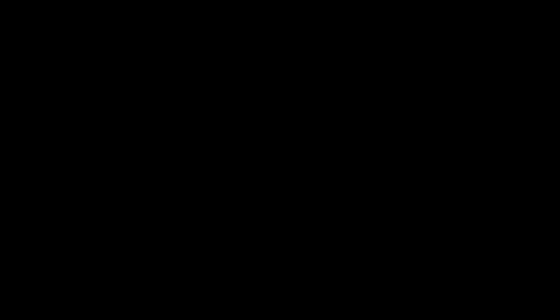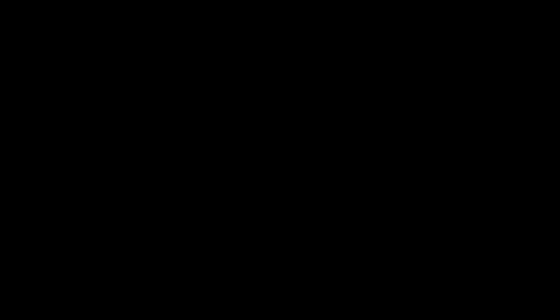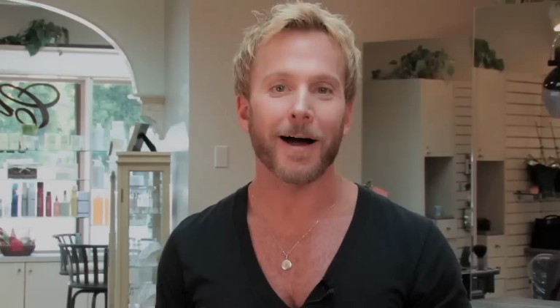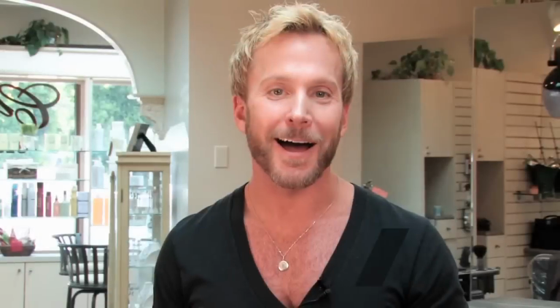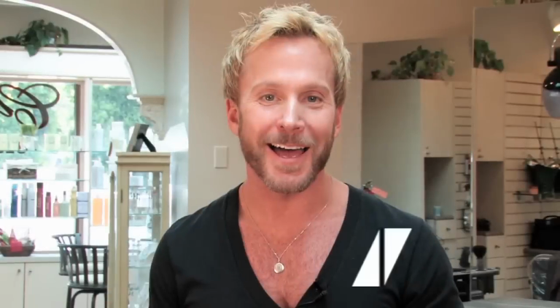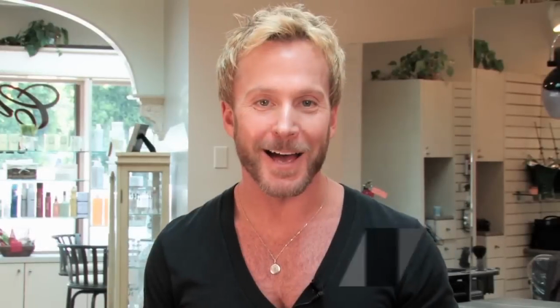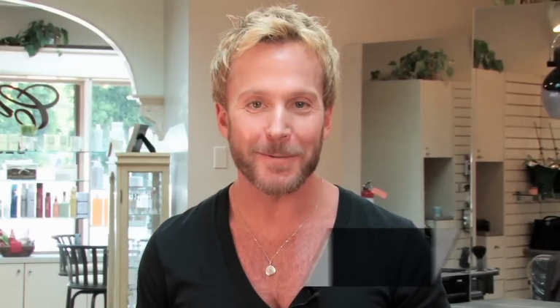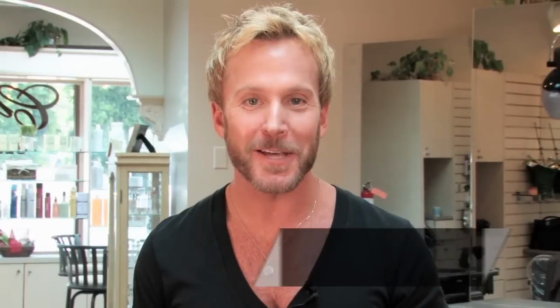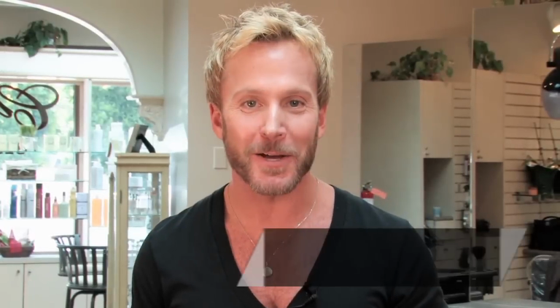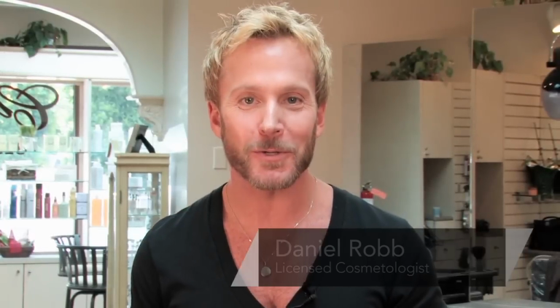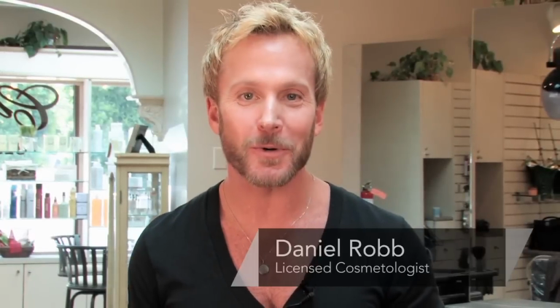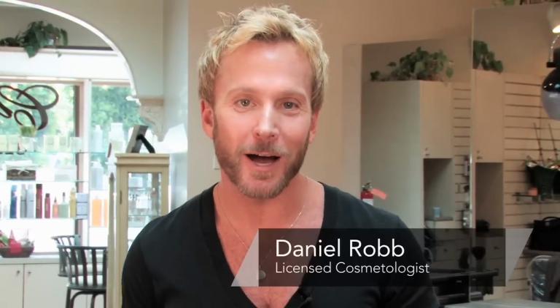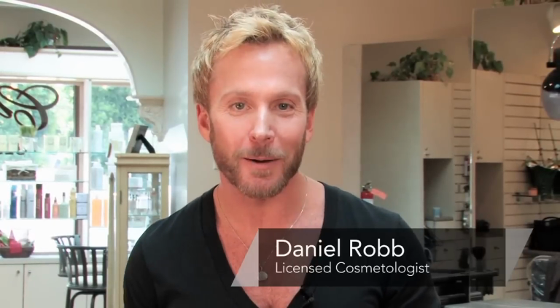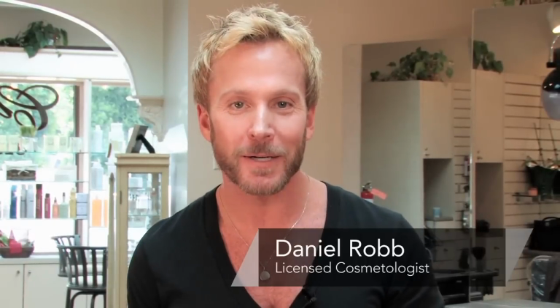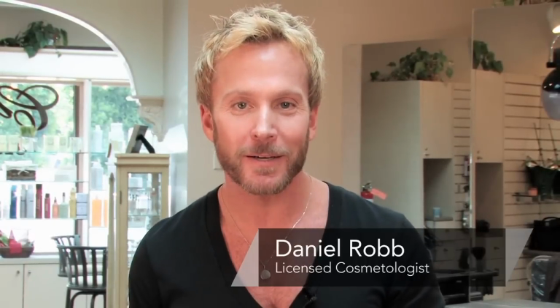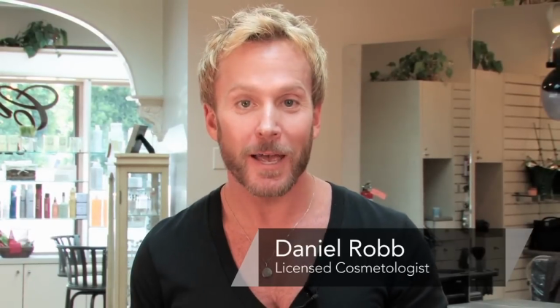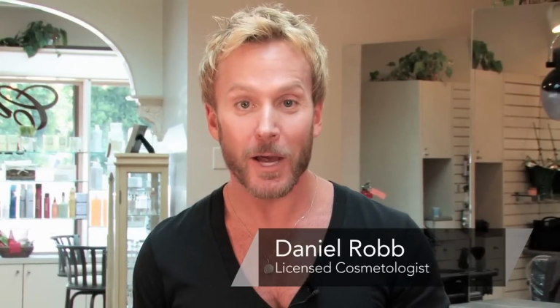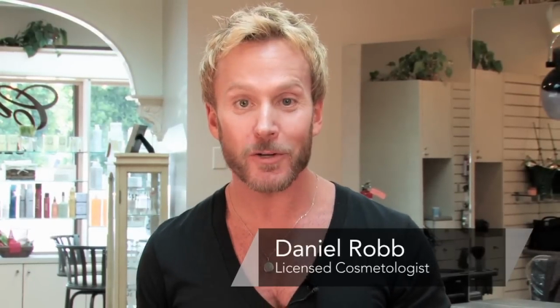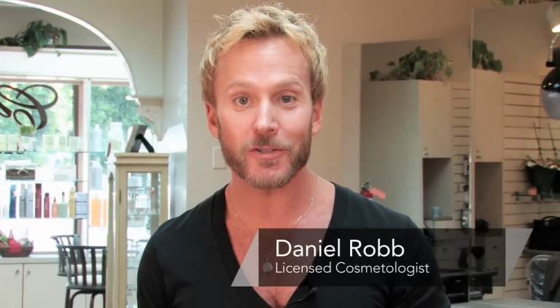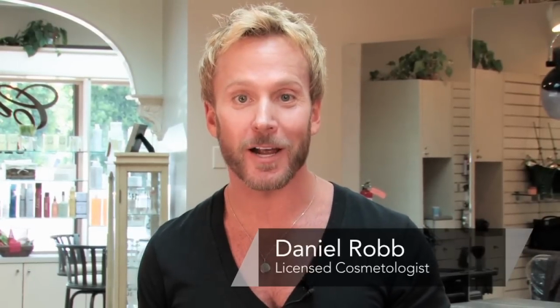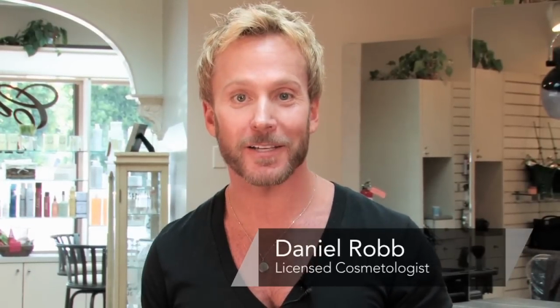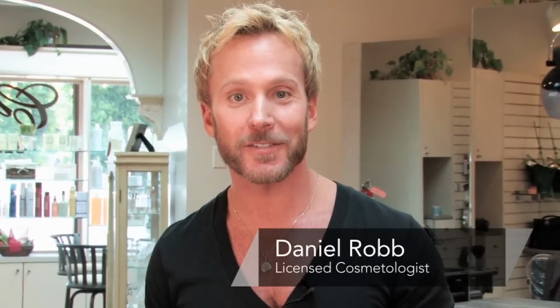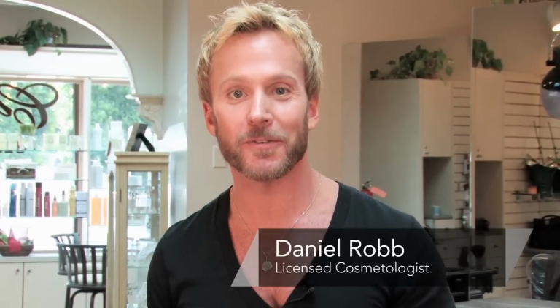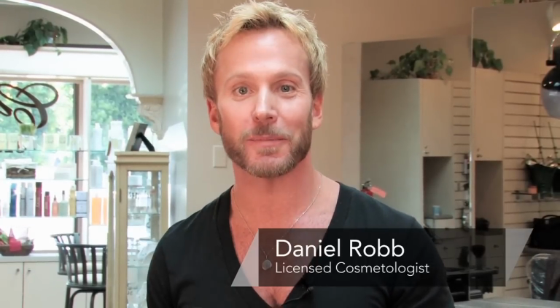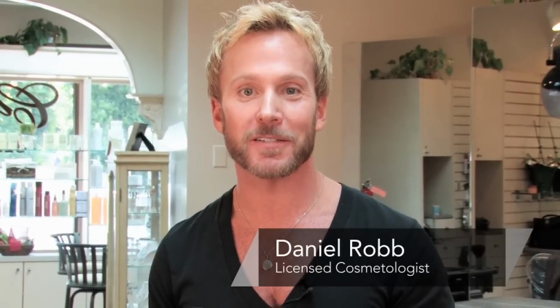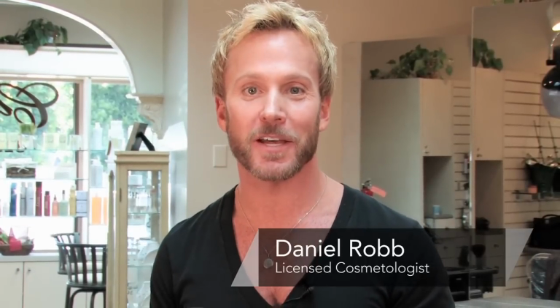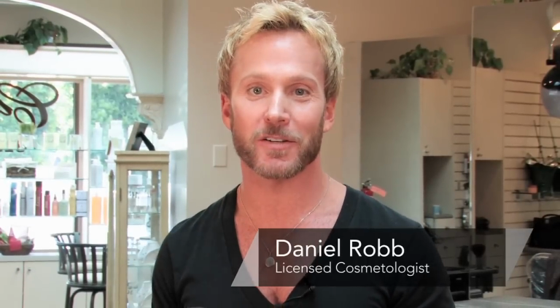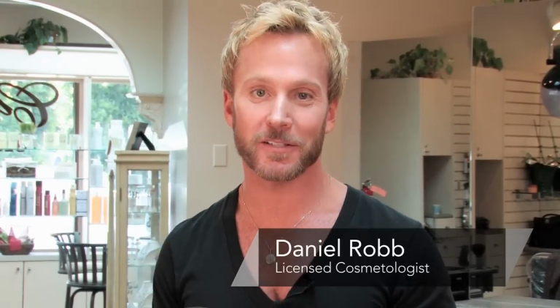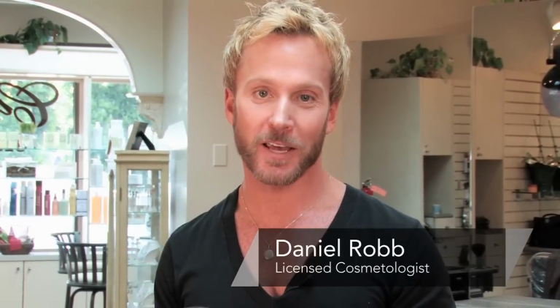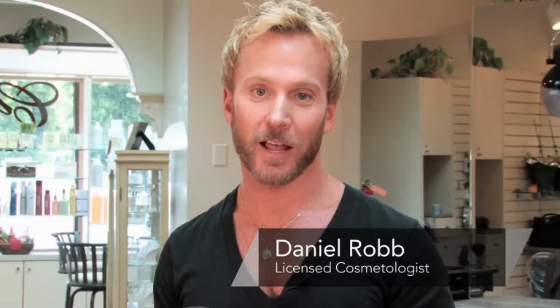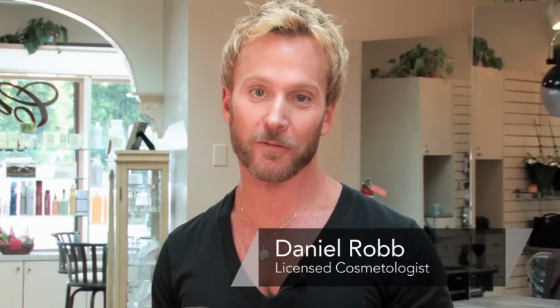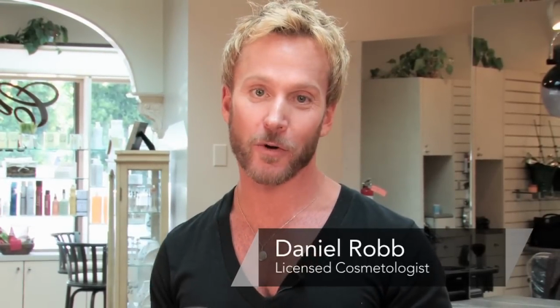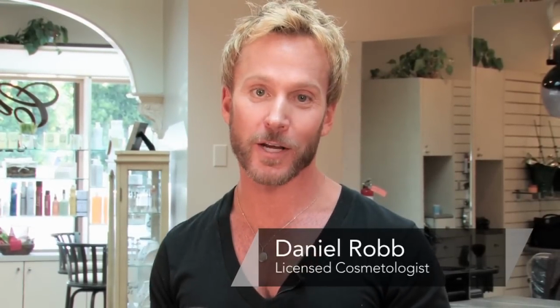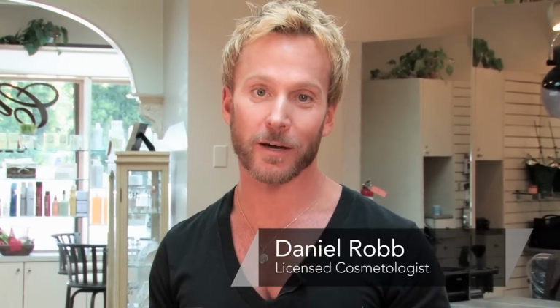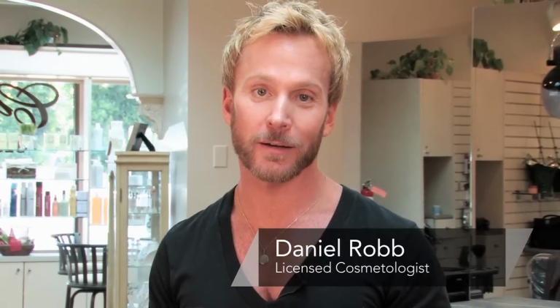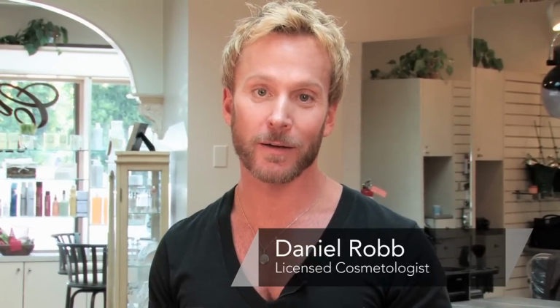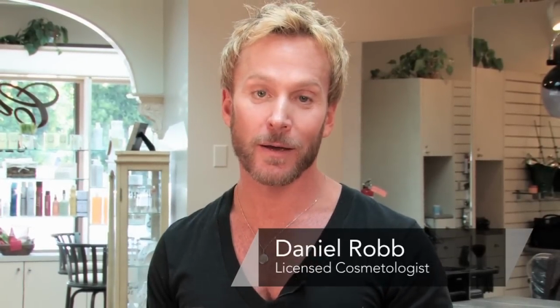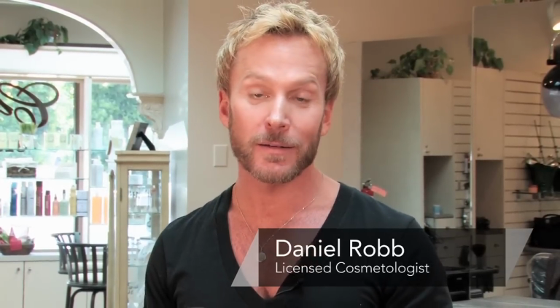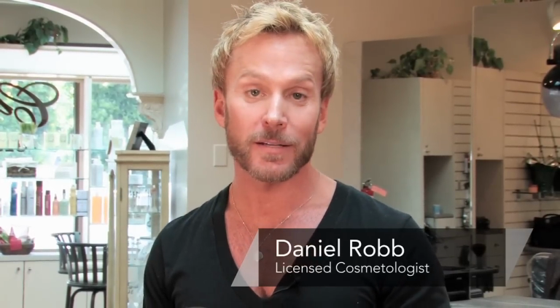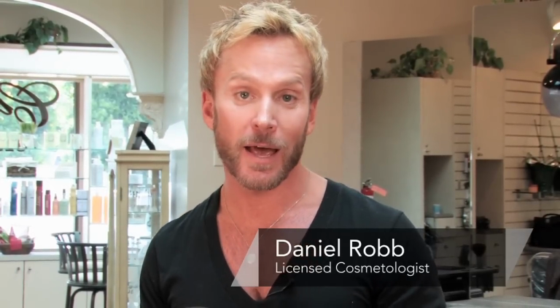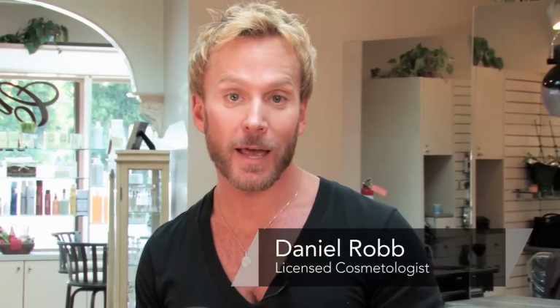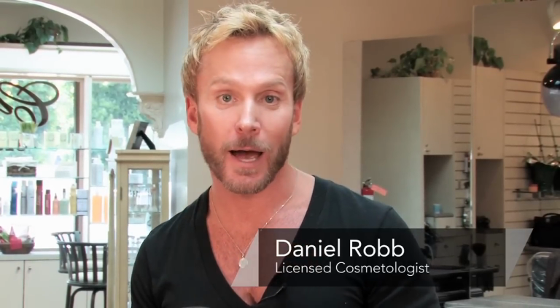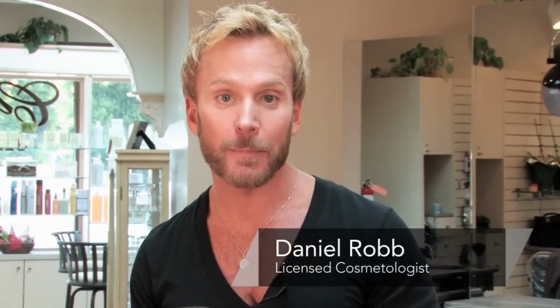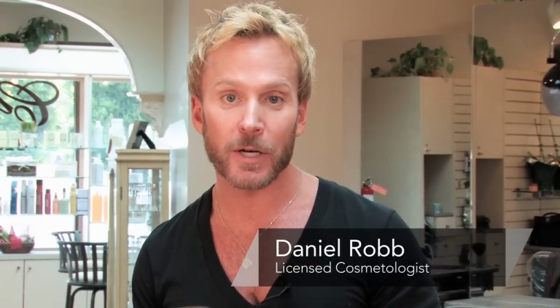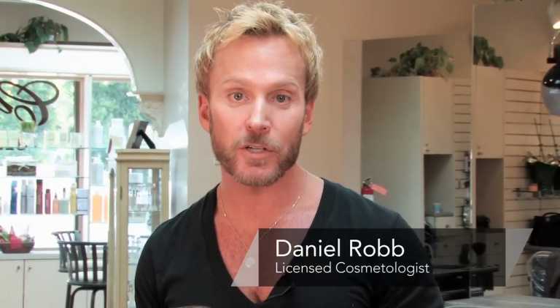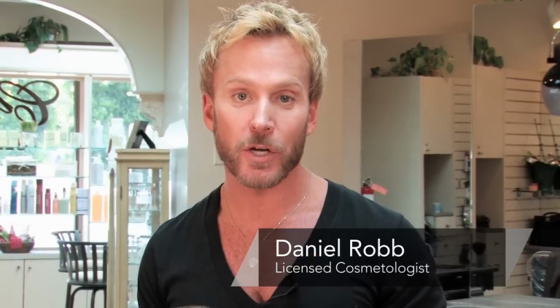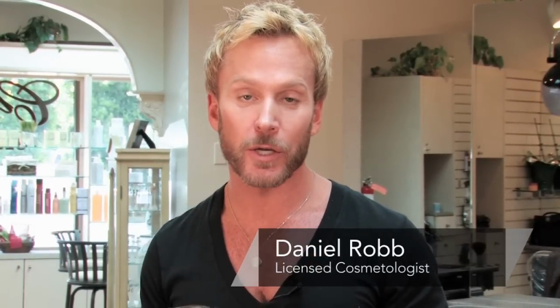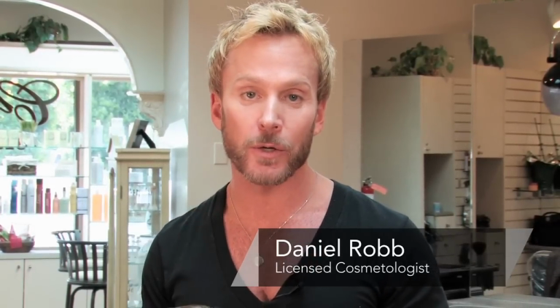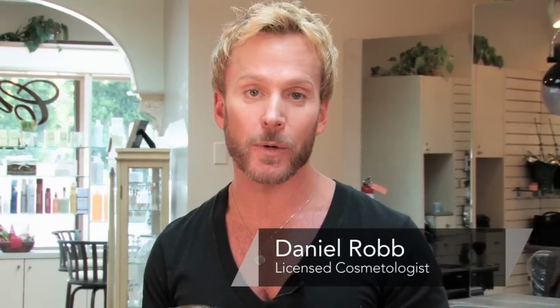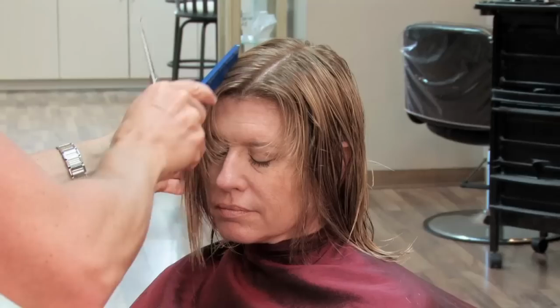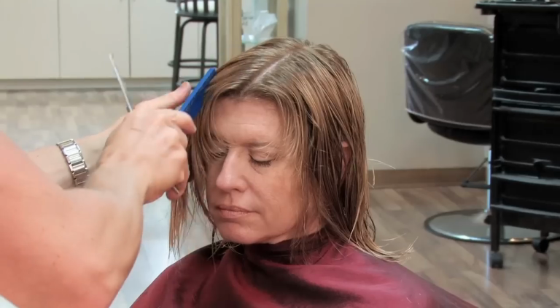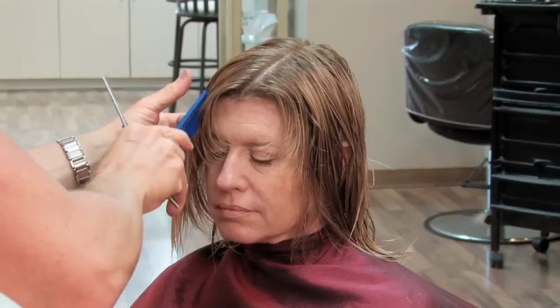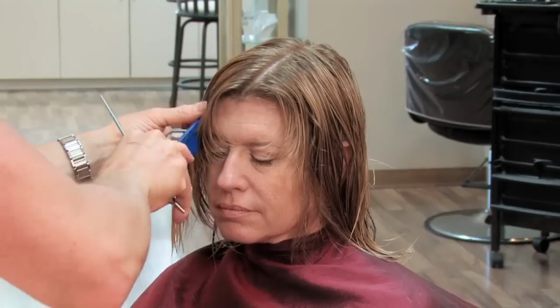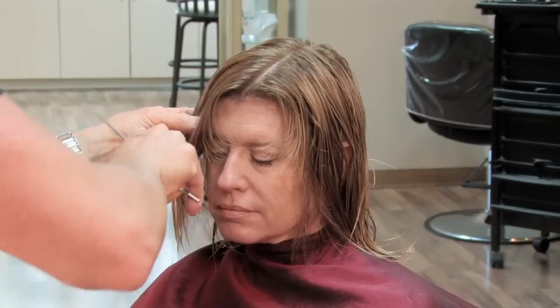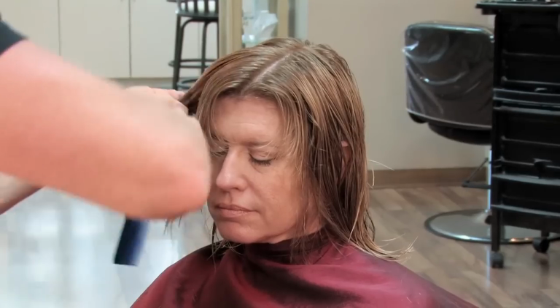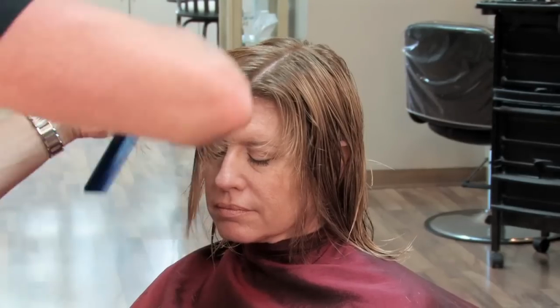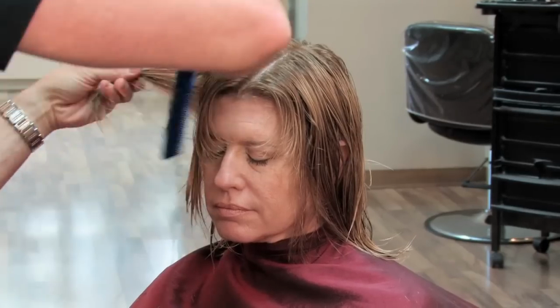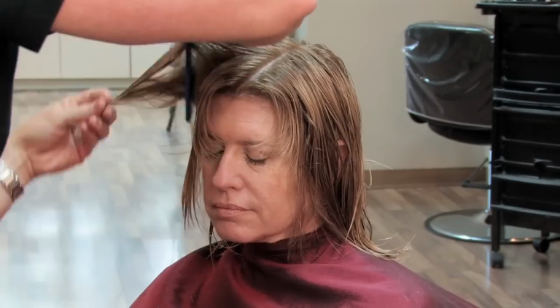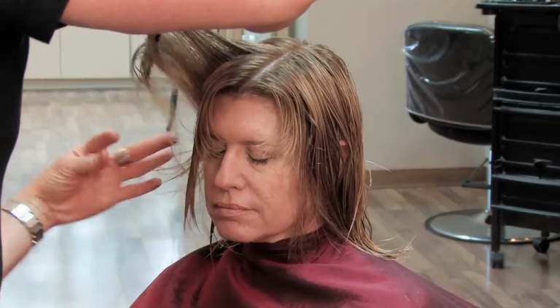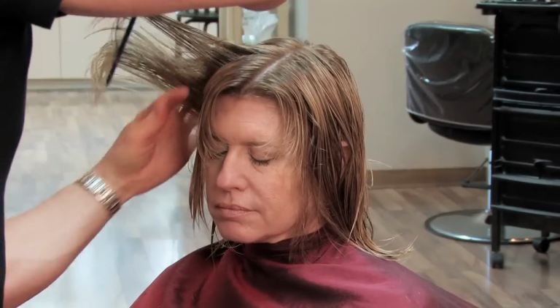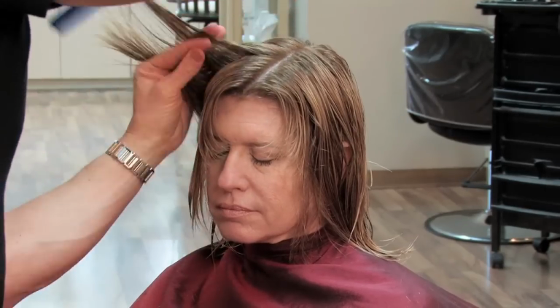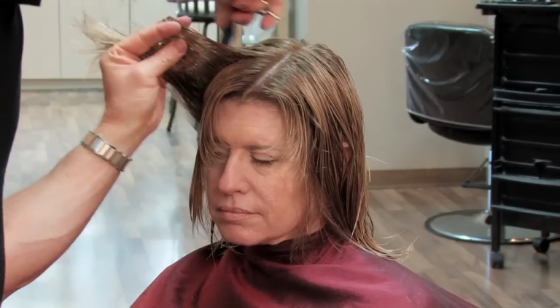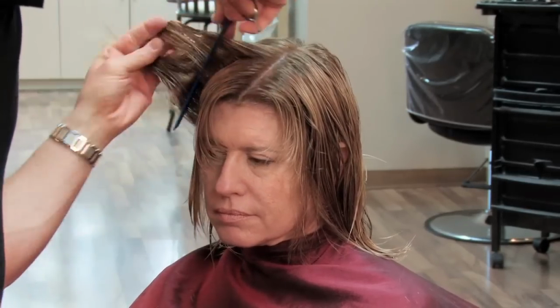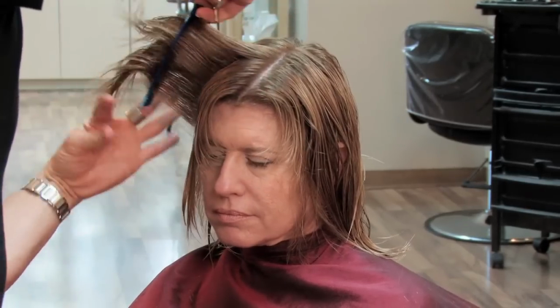Hi, I'm Daniel Robb, hair stylist from Los Angeles, California. Today I'm going to show you how to cut layers into short hair.